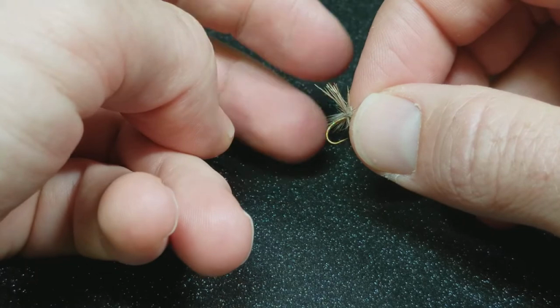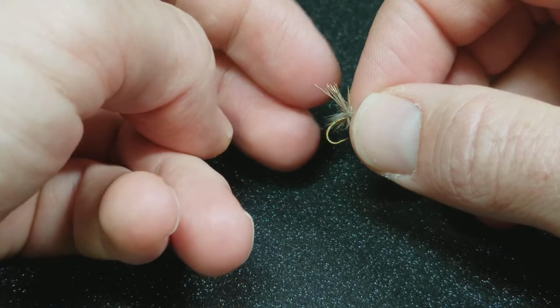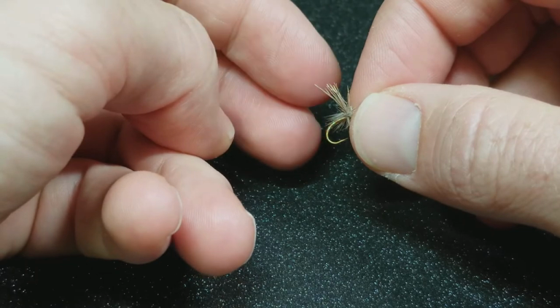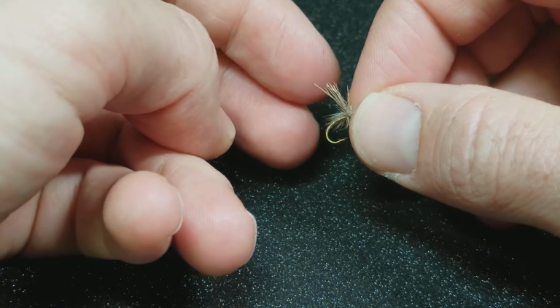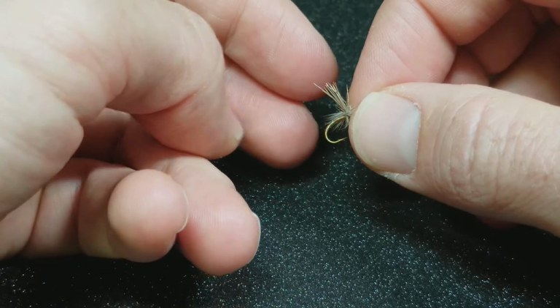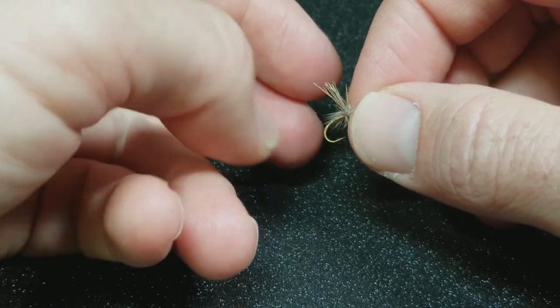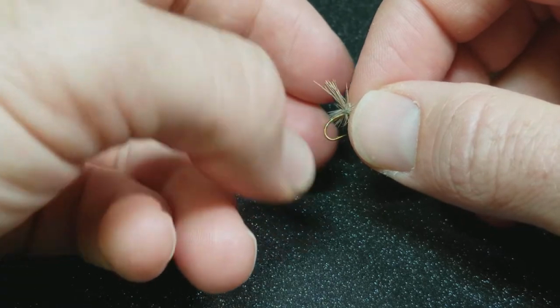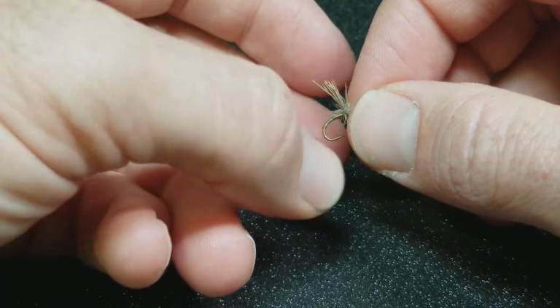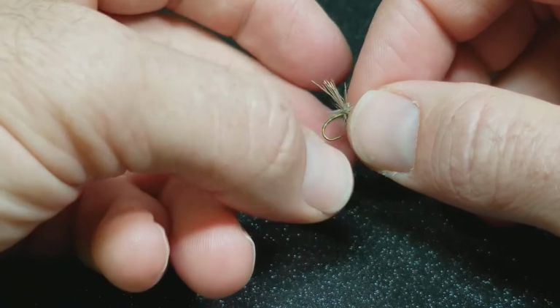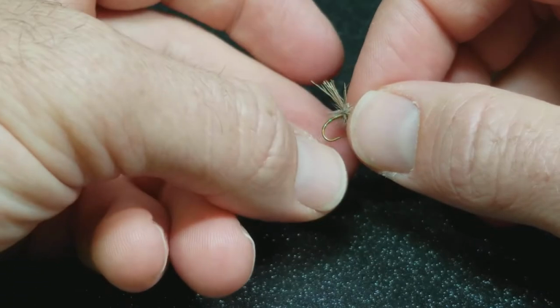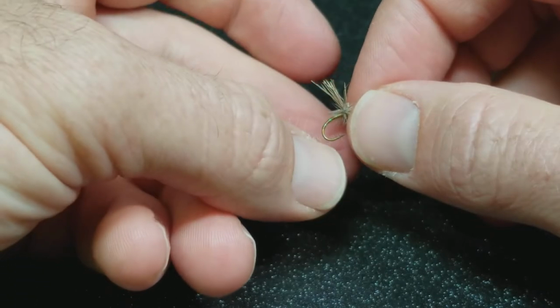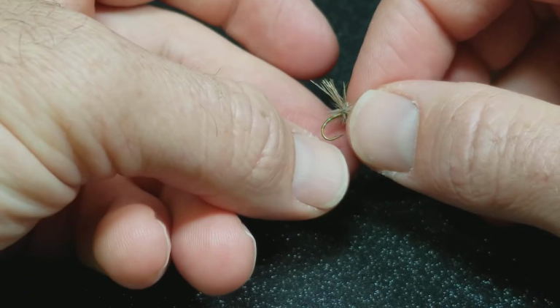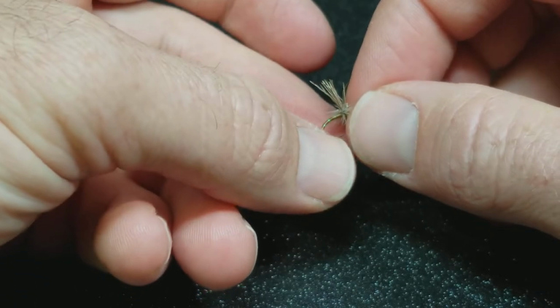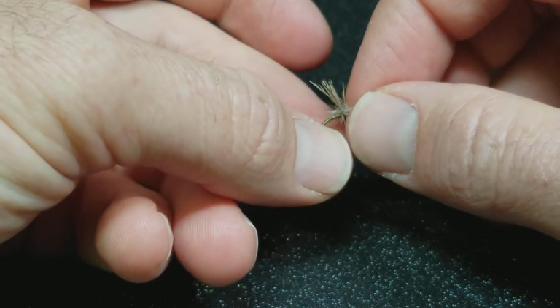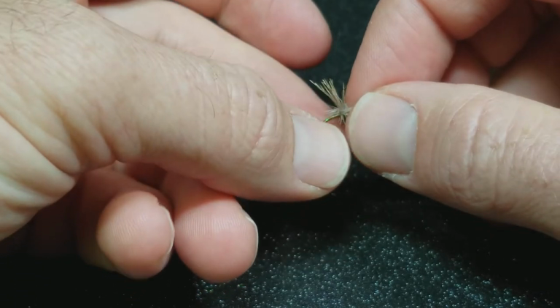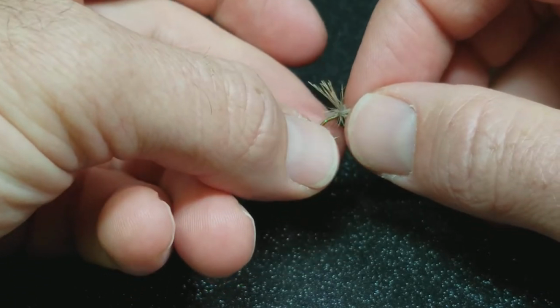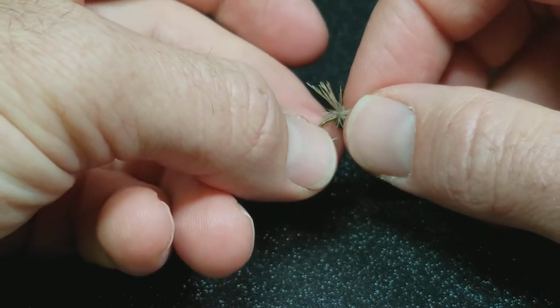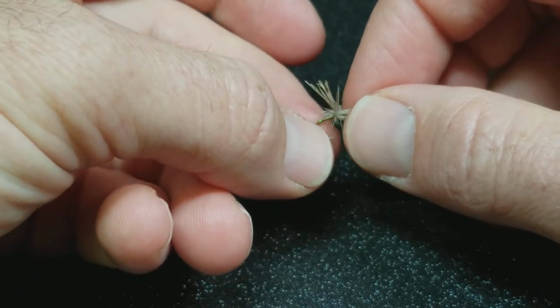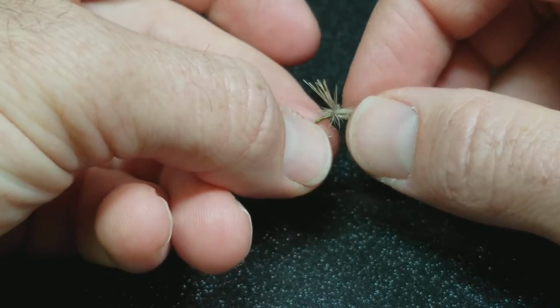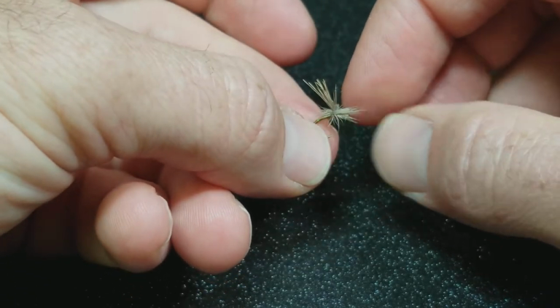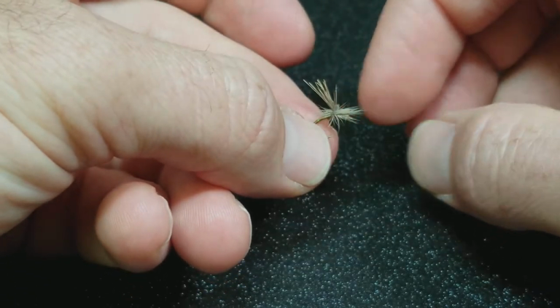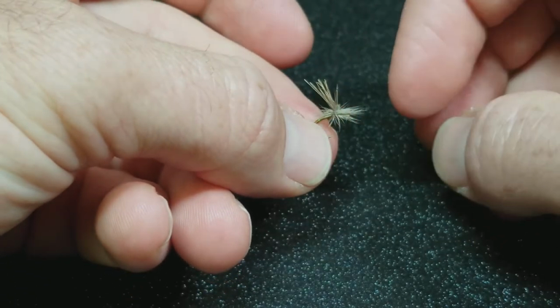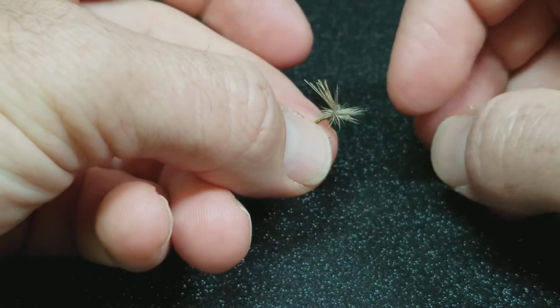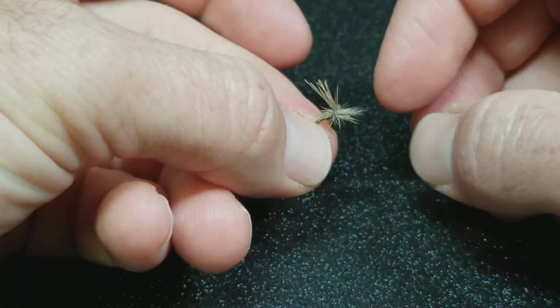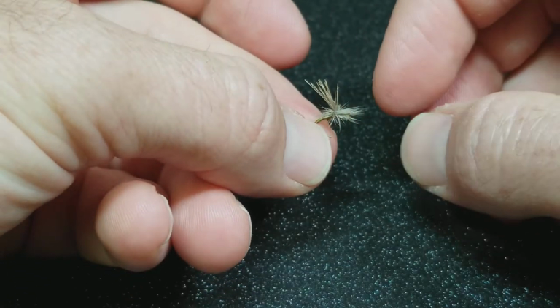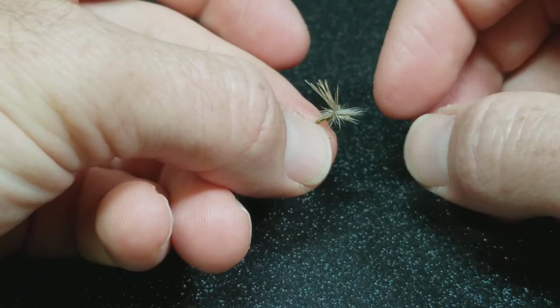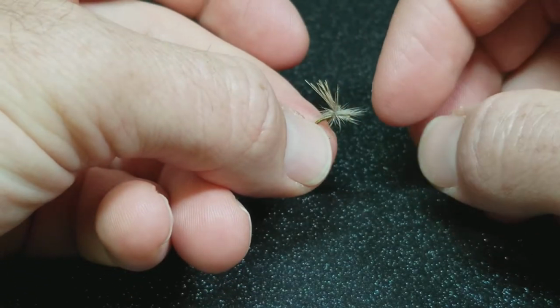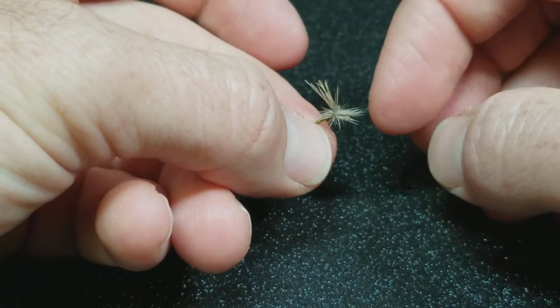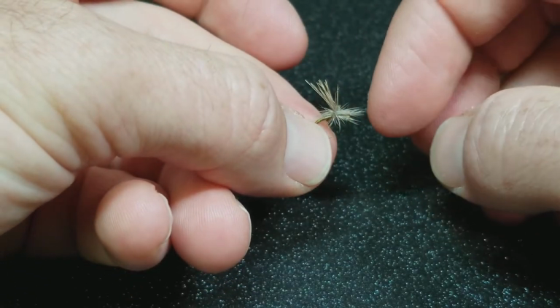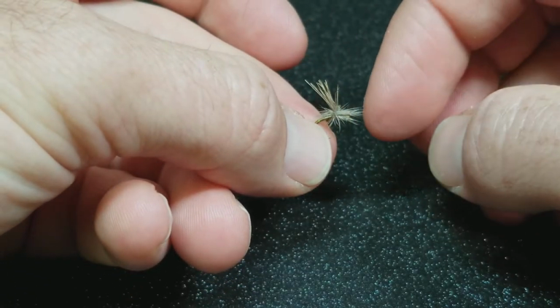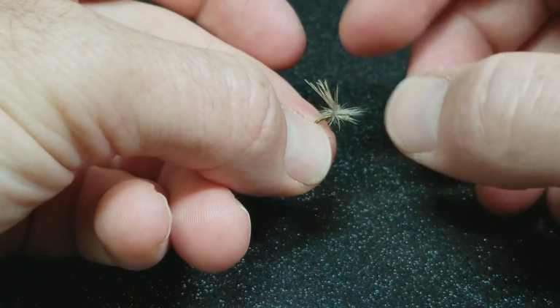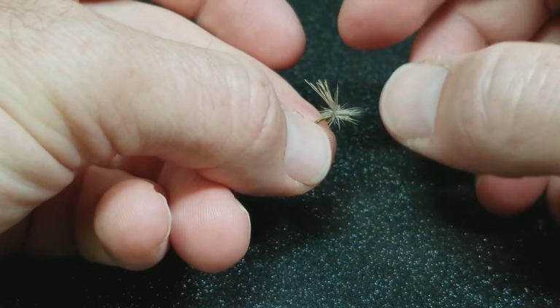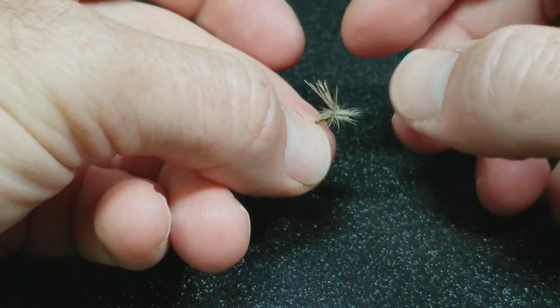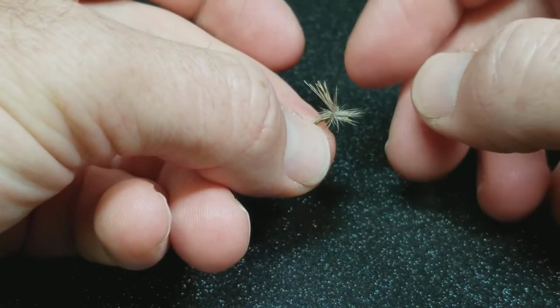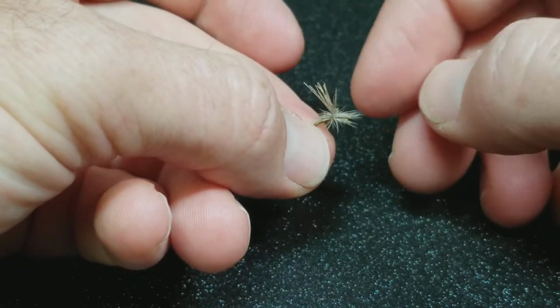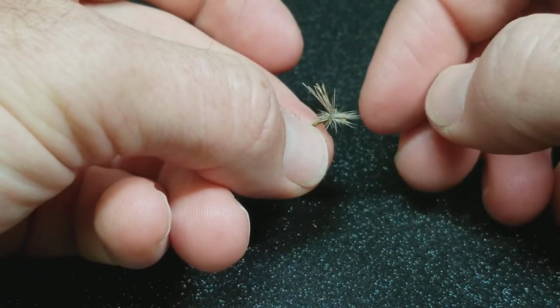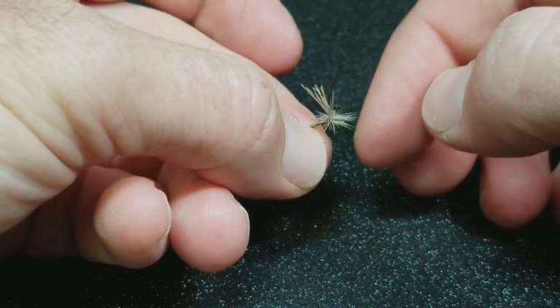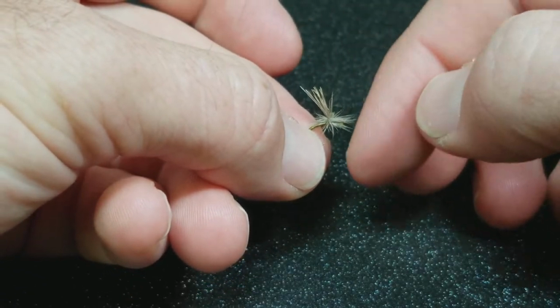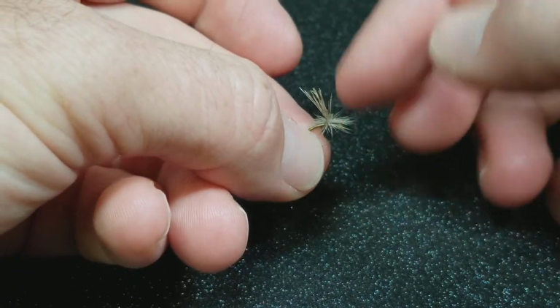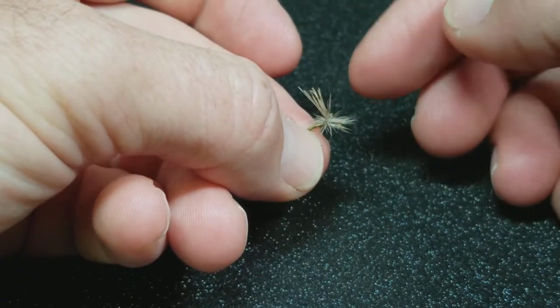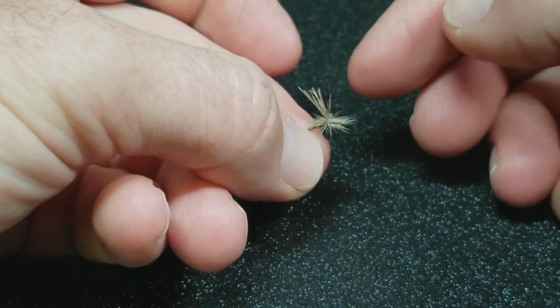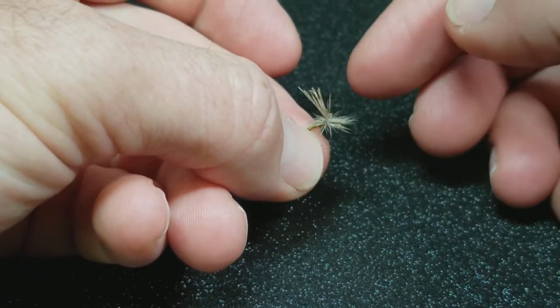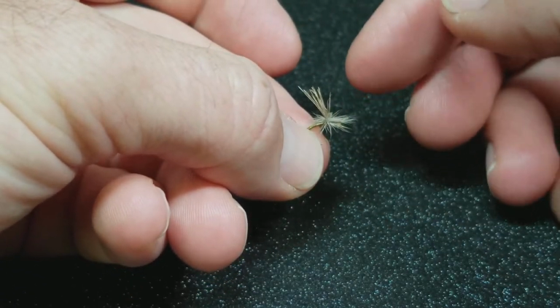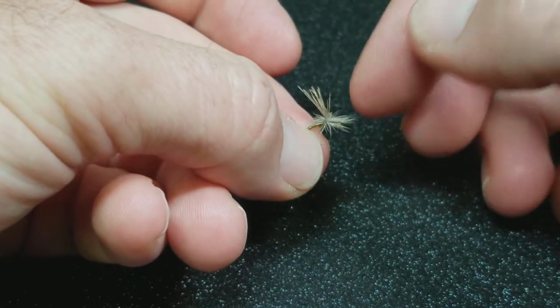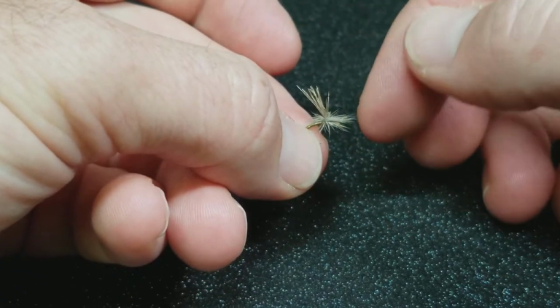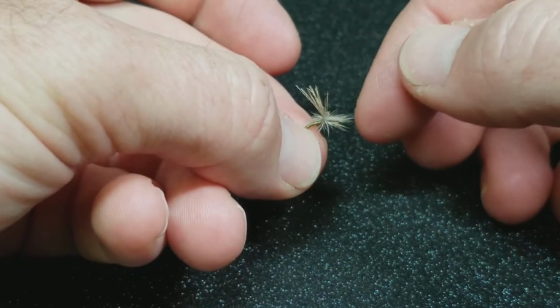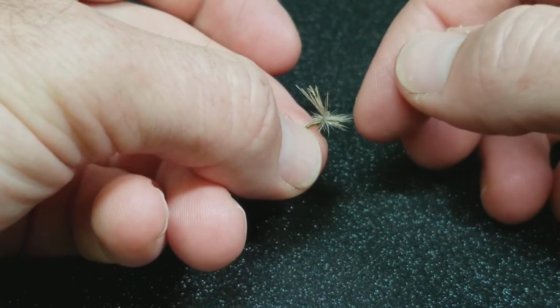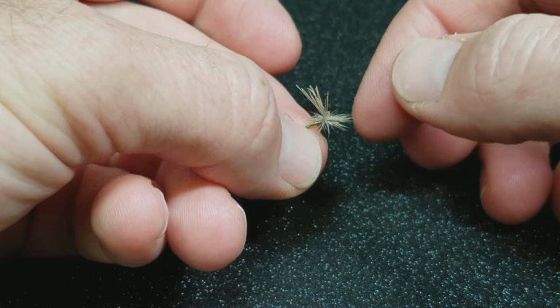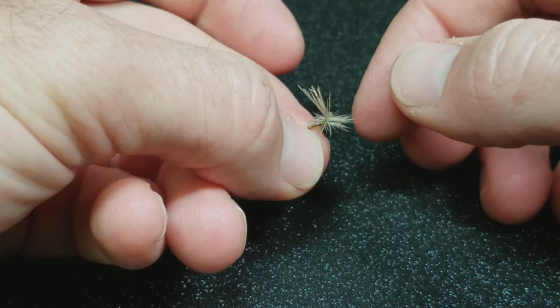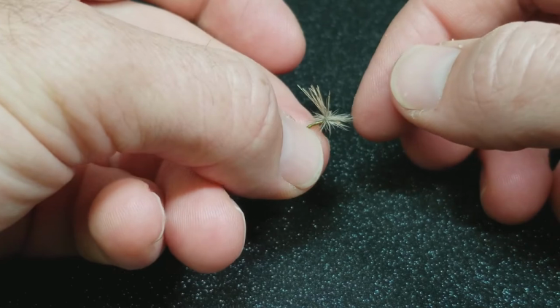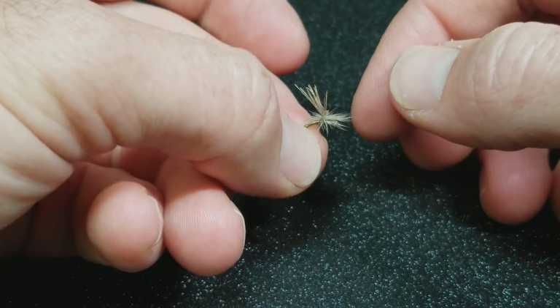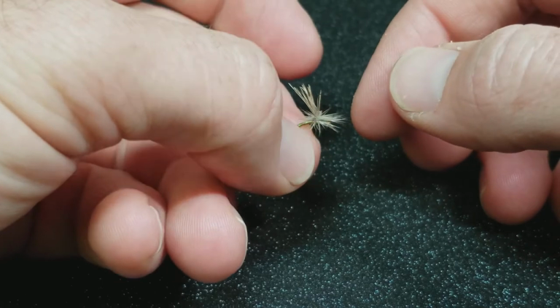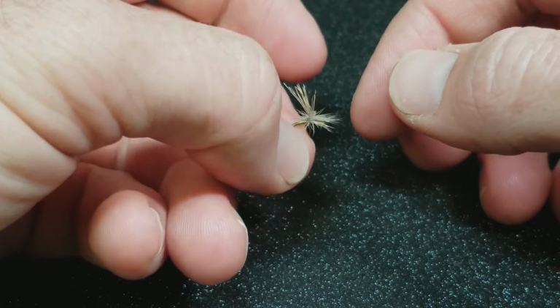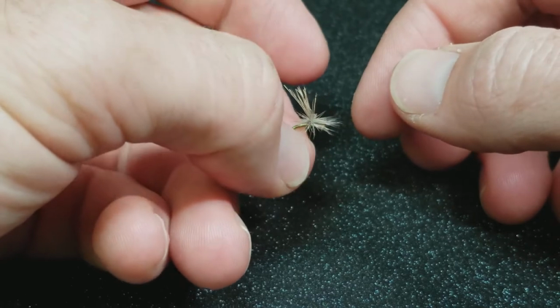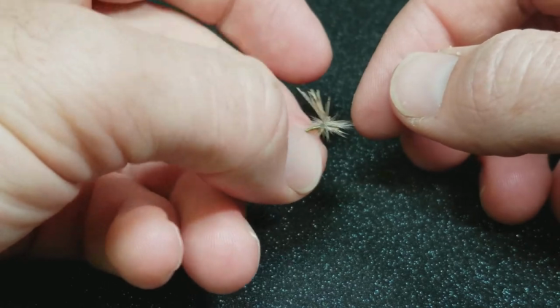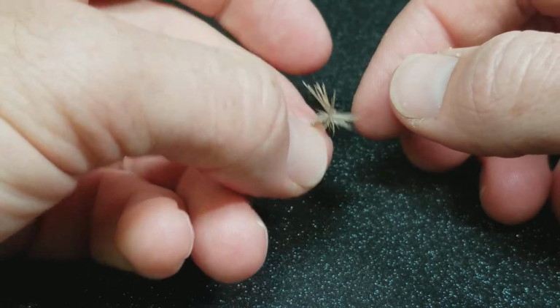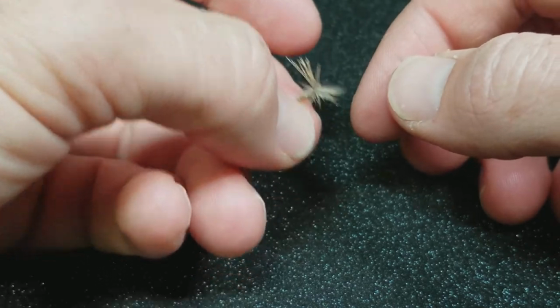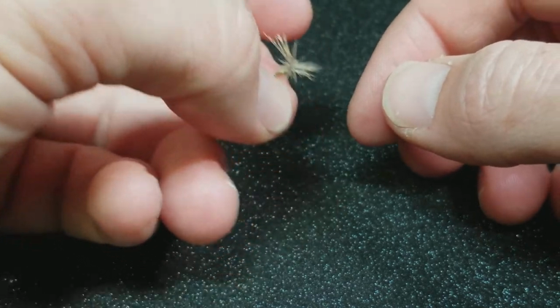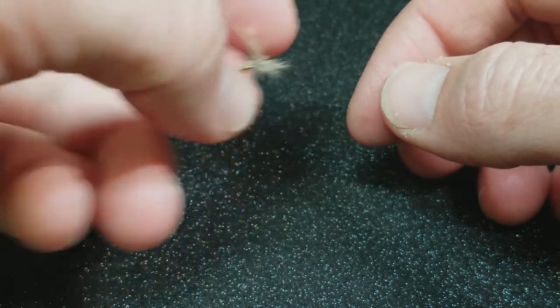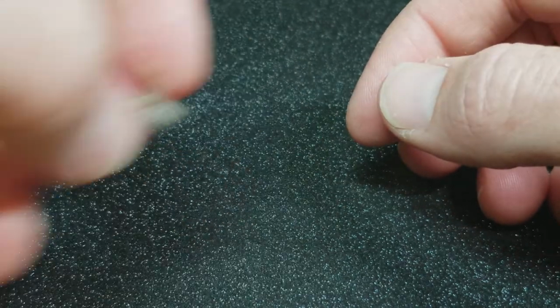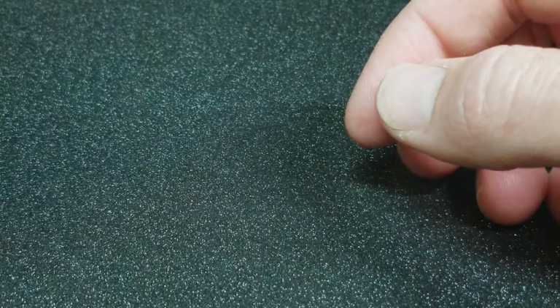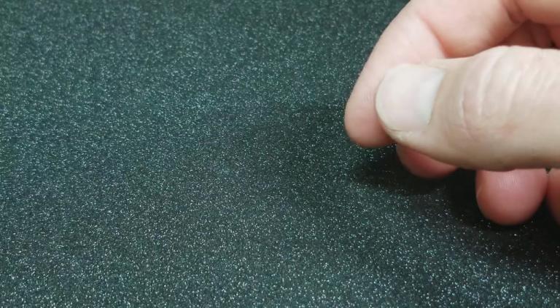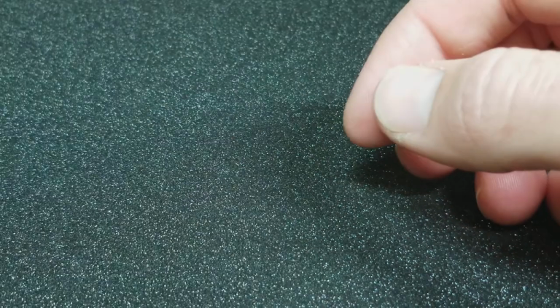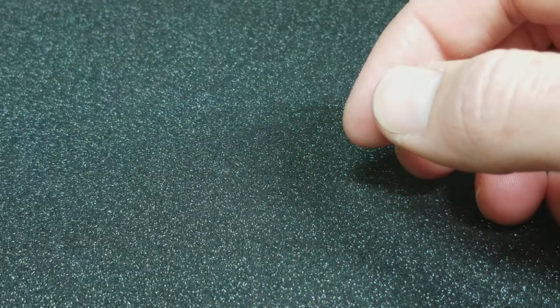That's just from personal experience of some curved shank technical dry fly hooks not holding up to larger fish and straightening out, so I just step it up a hook weight and that tends to hold up a lot better.